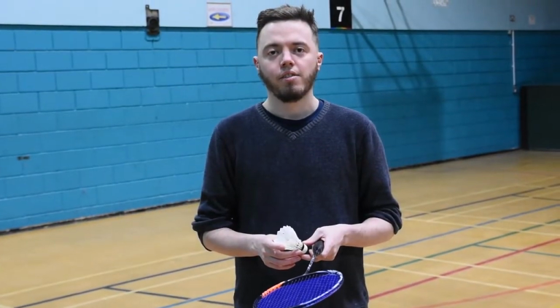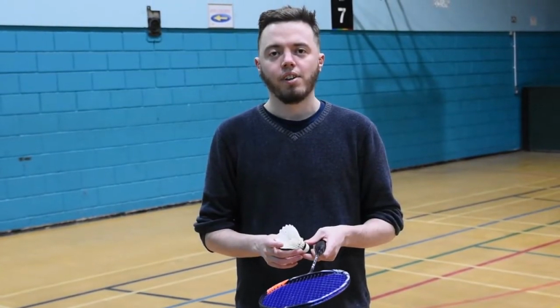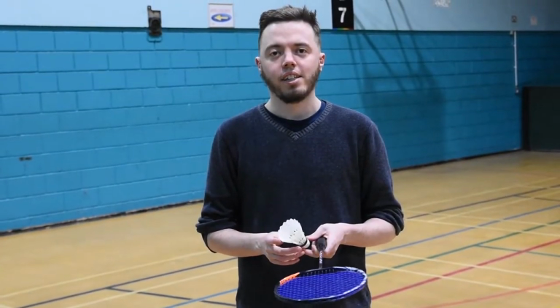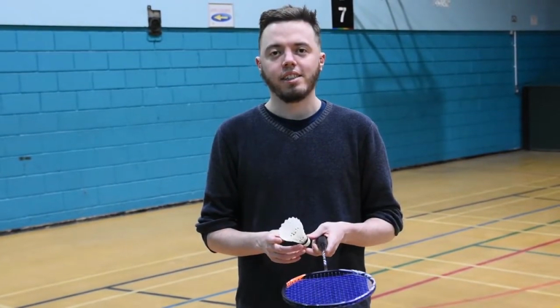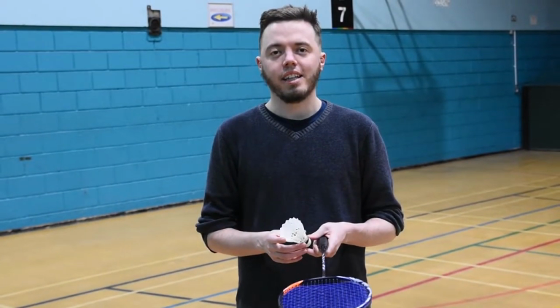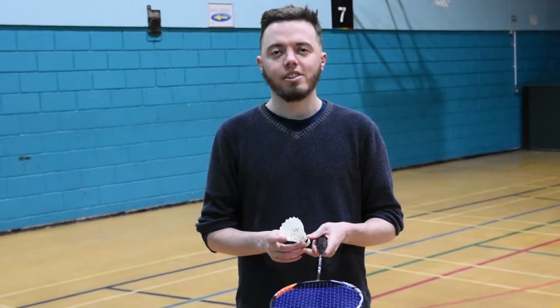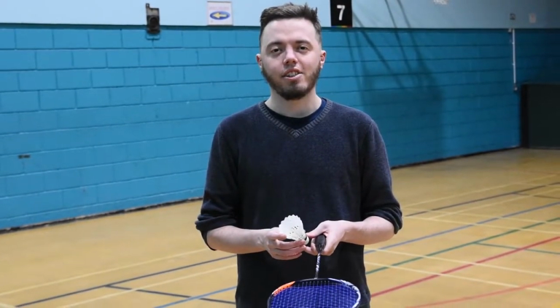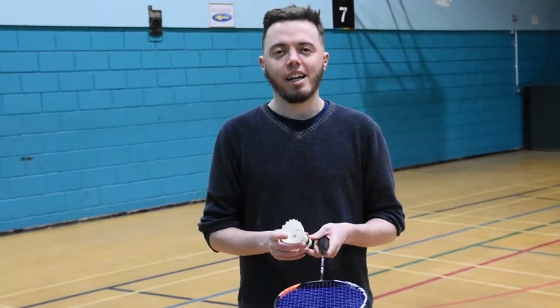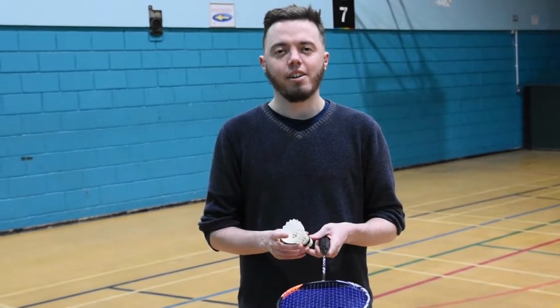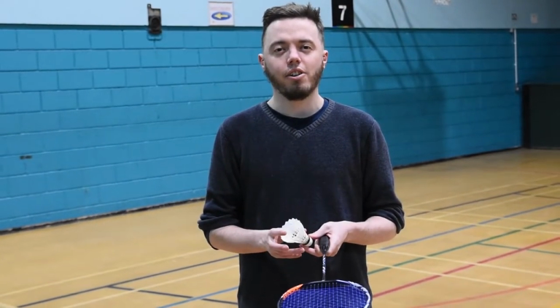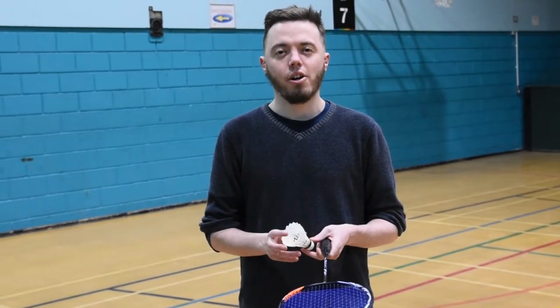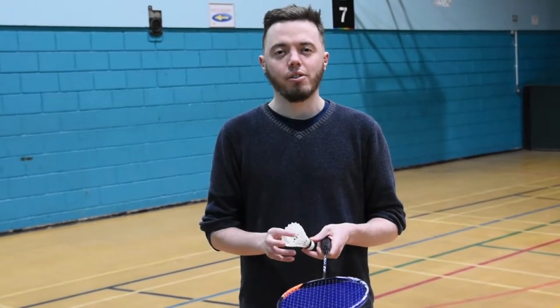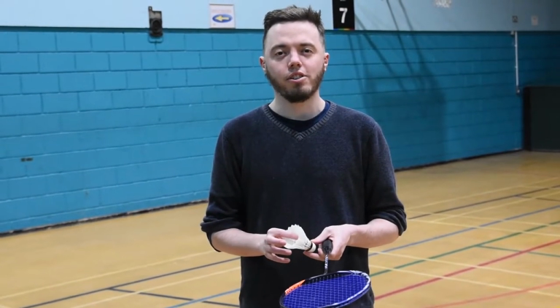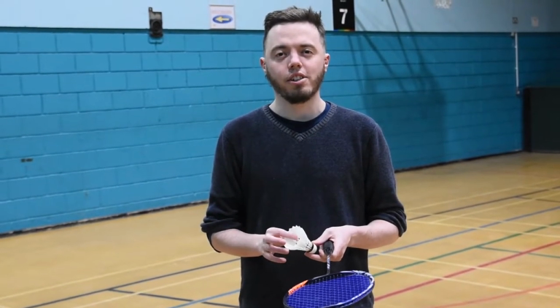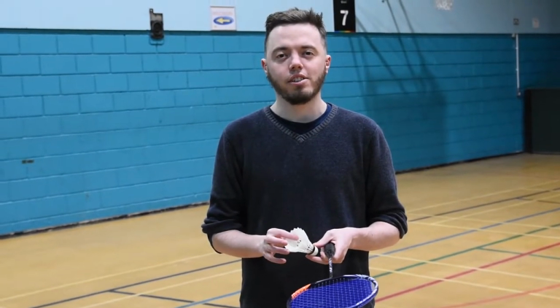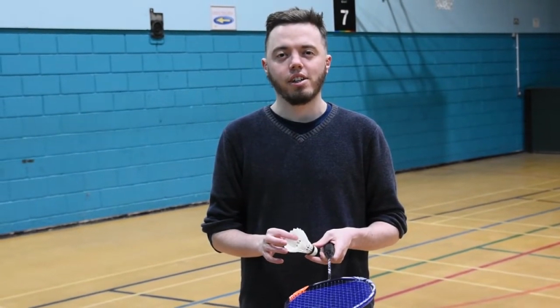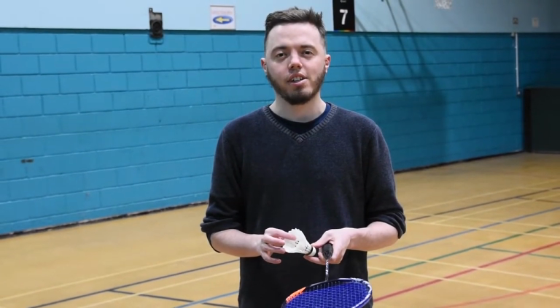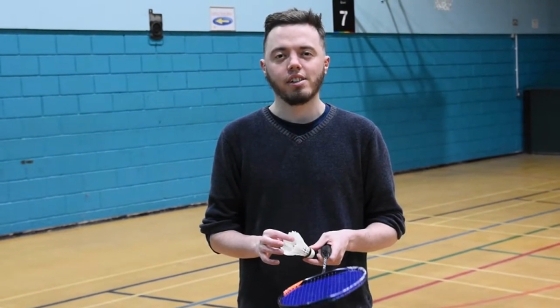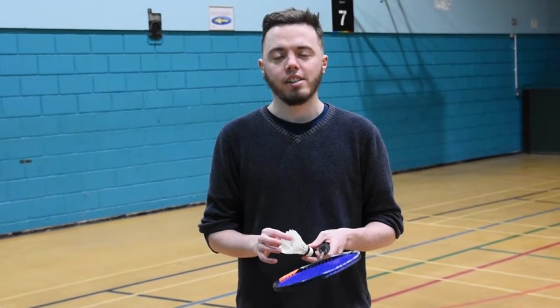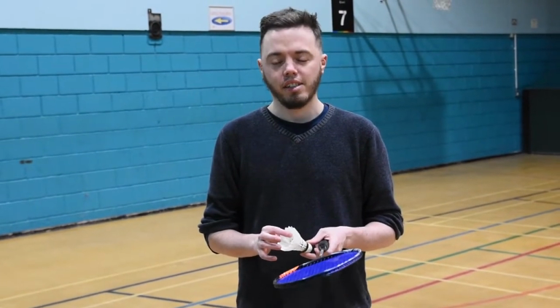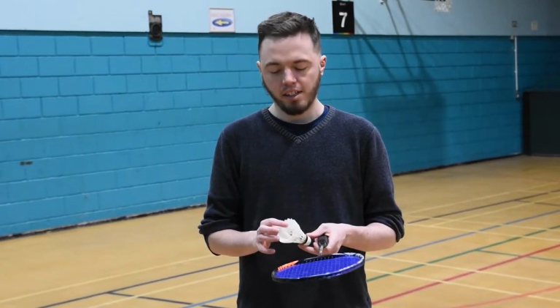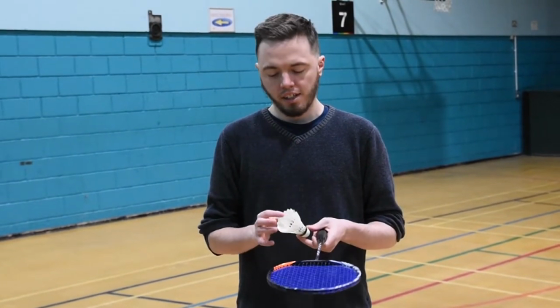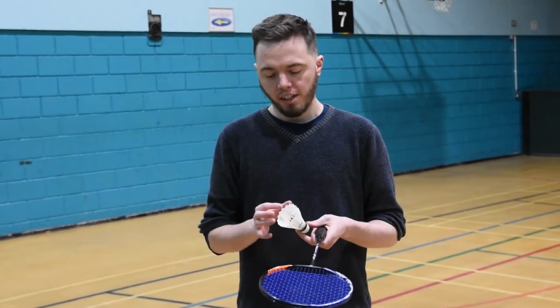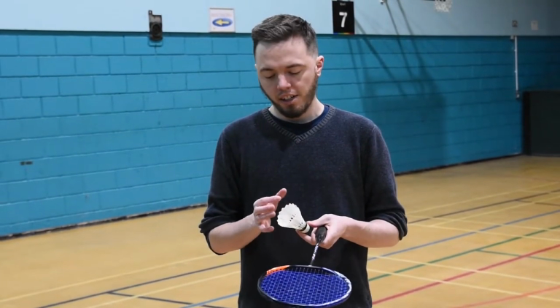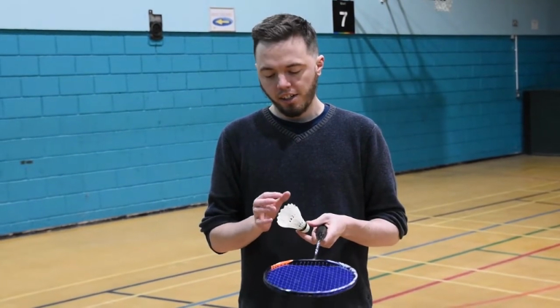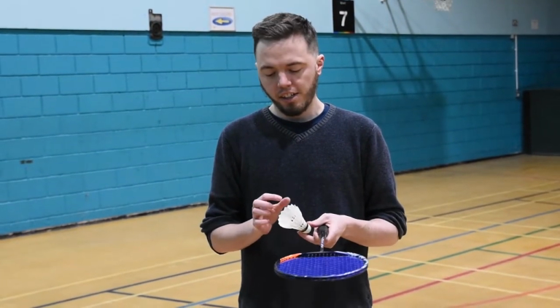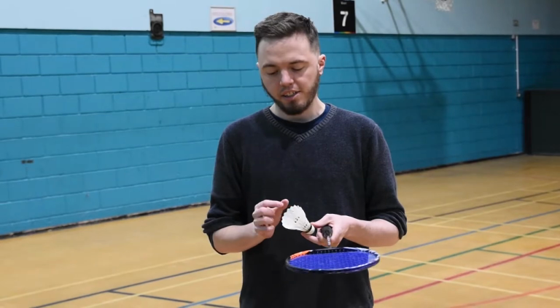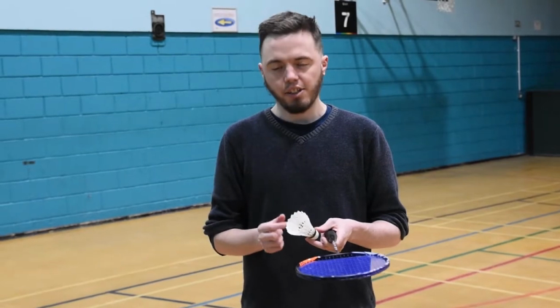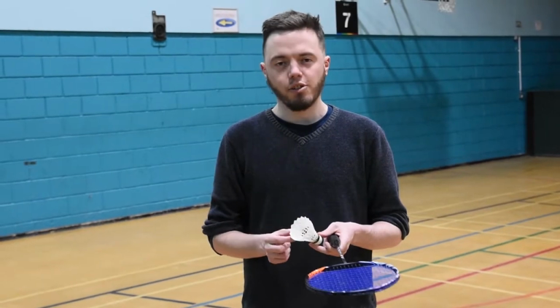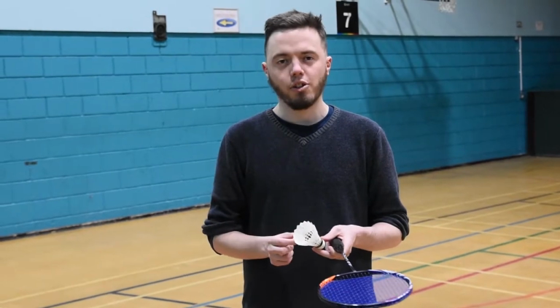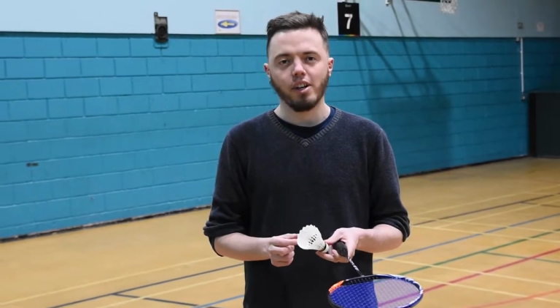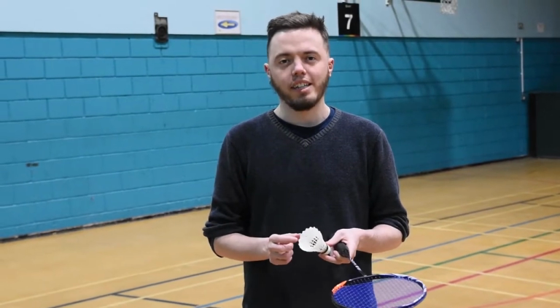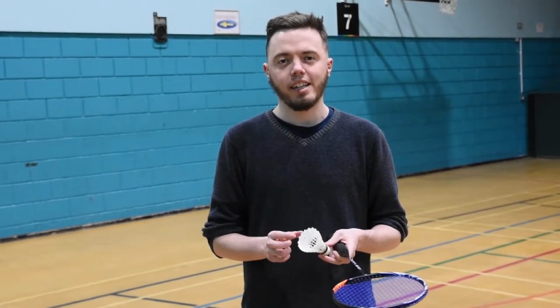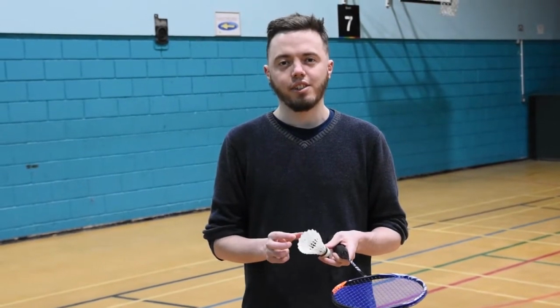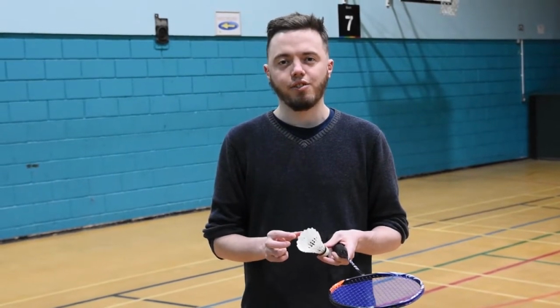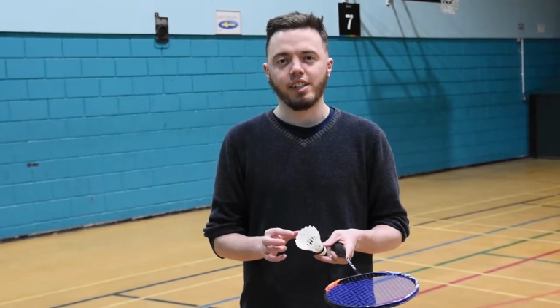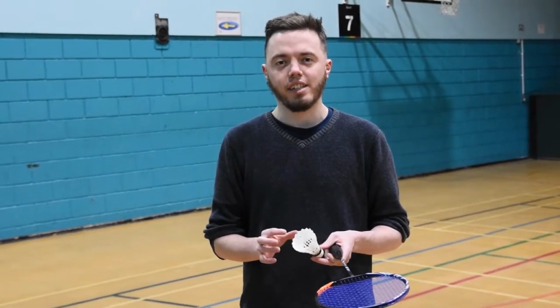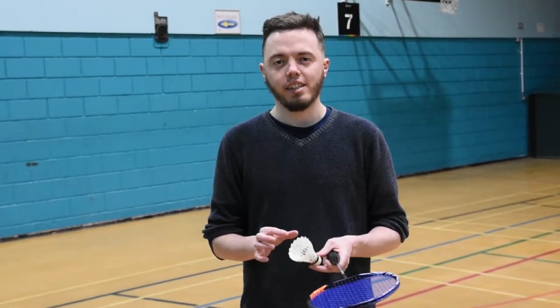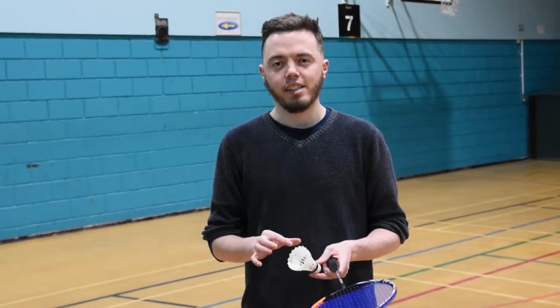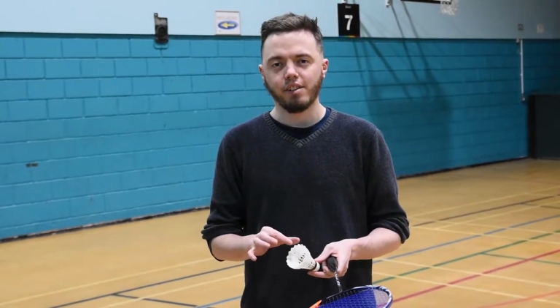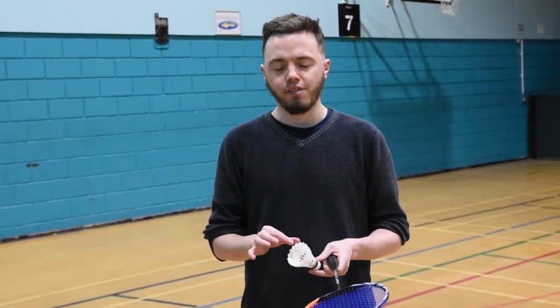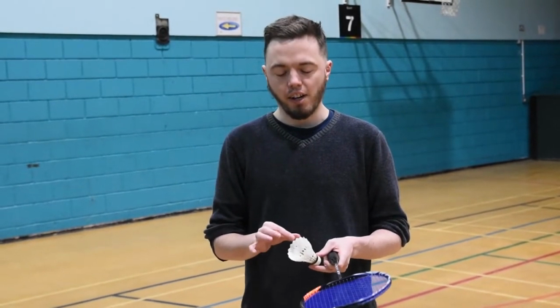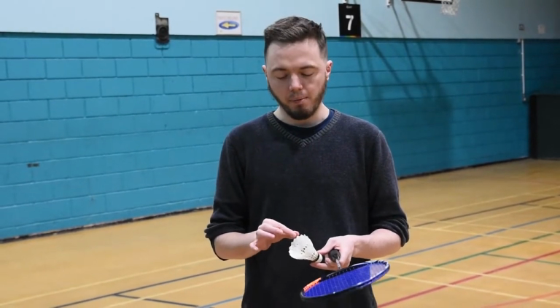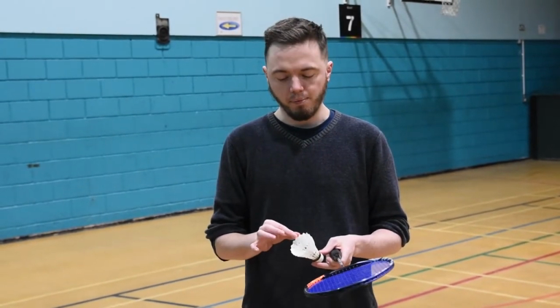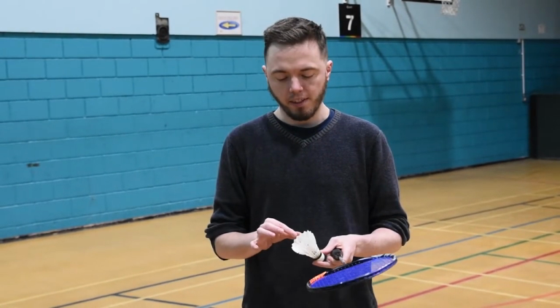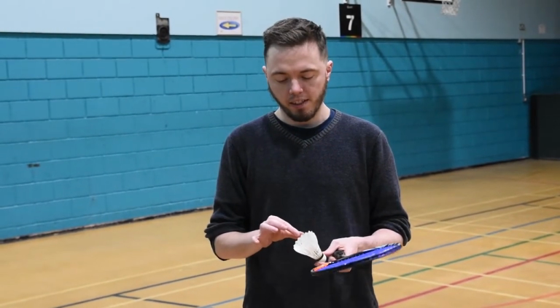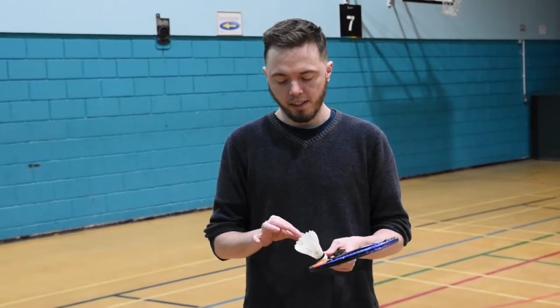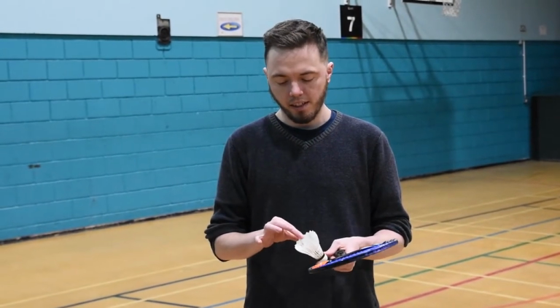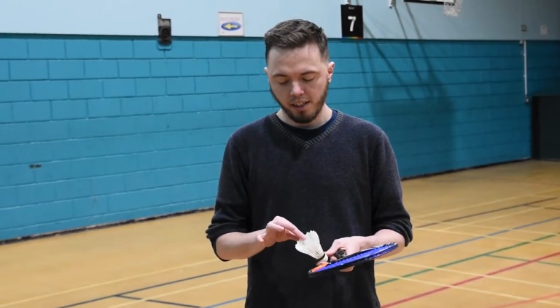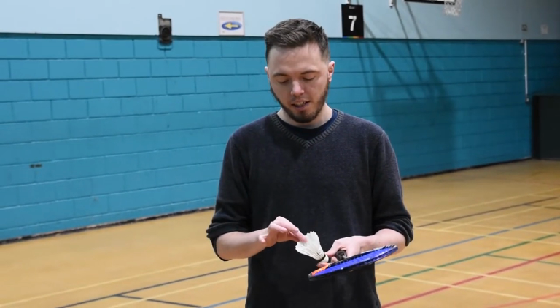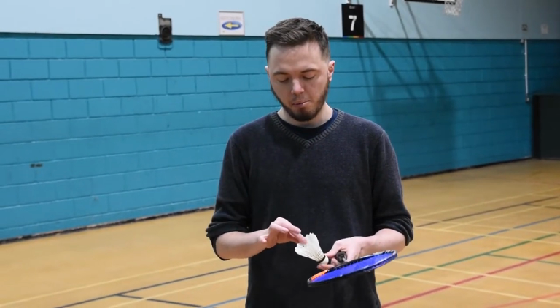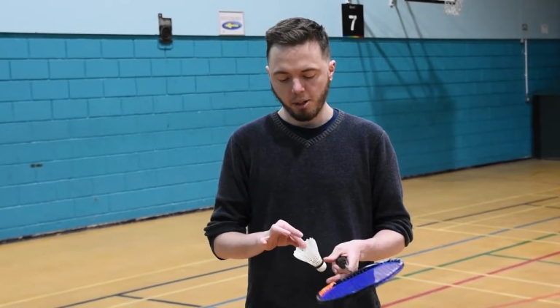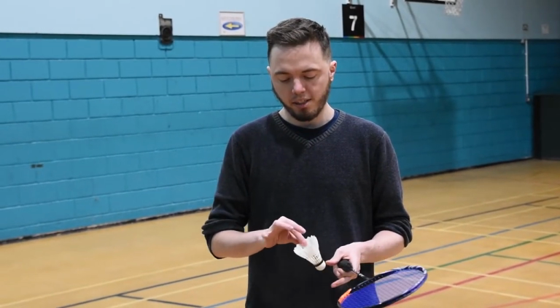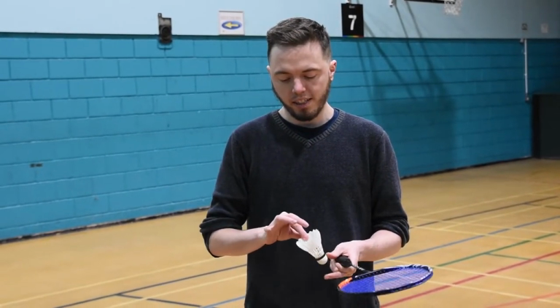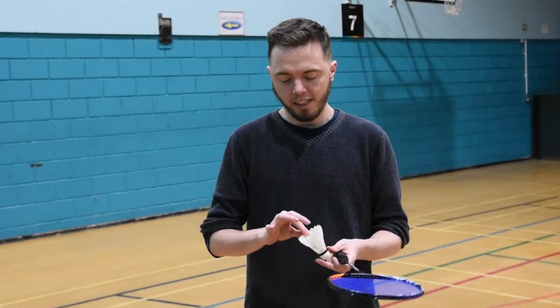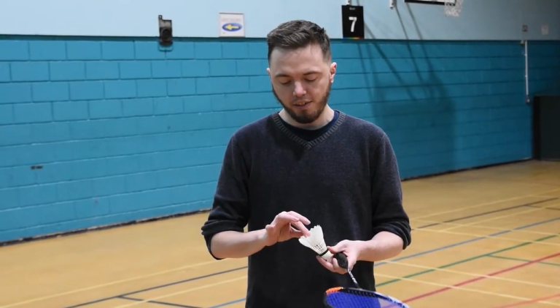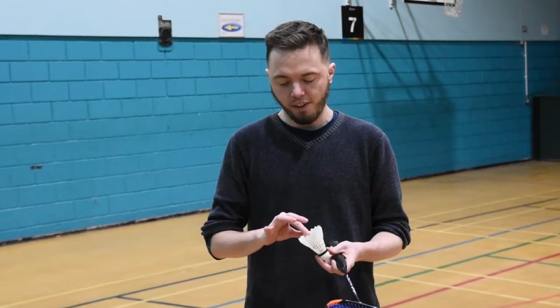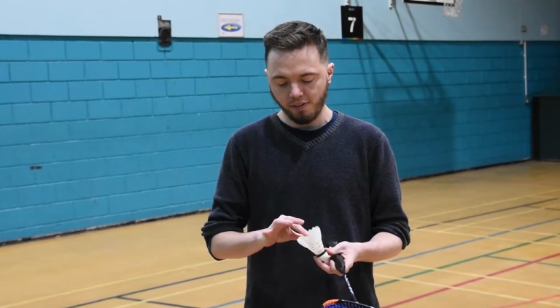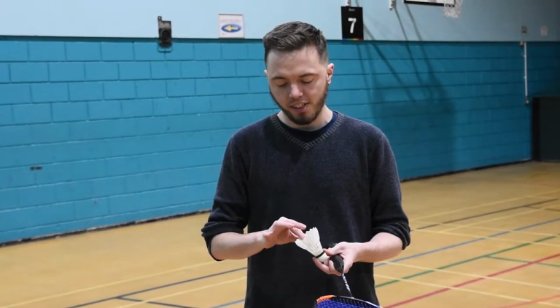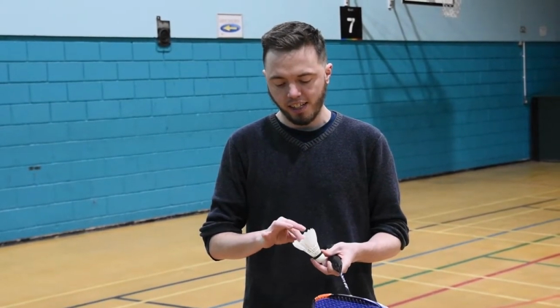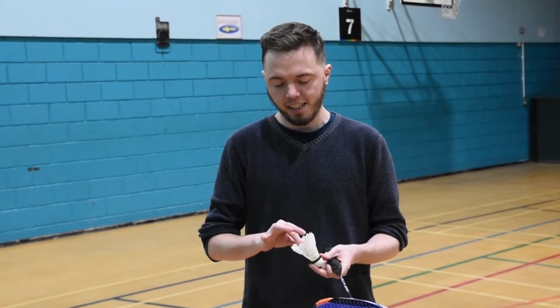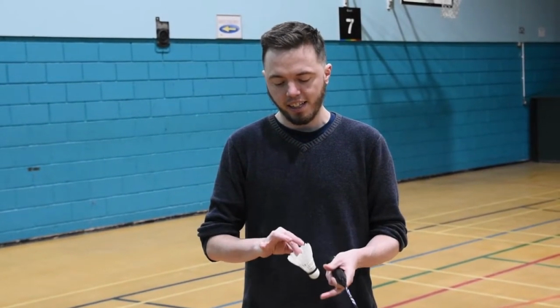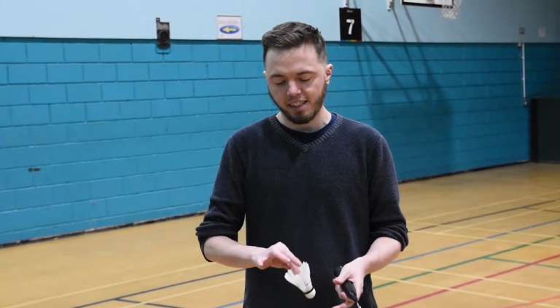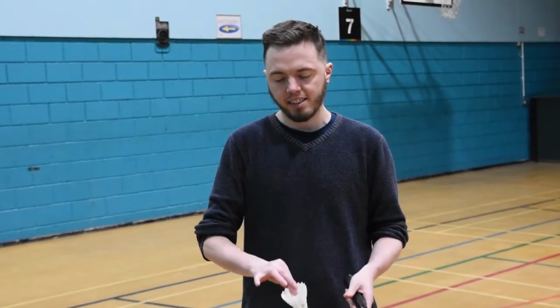Firstly, let's look at how you hold the shuttlecock. You need to use your index finger and thumb and put it in the feathers like this.